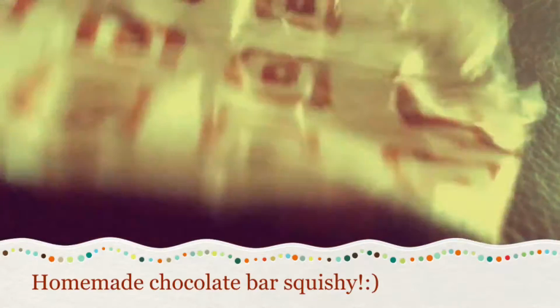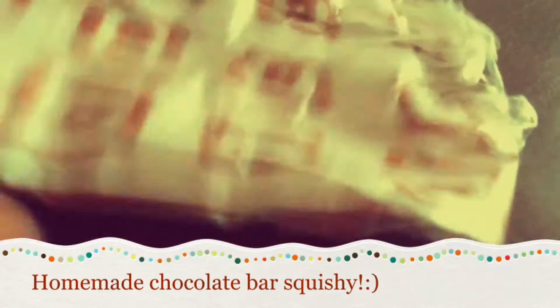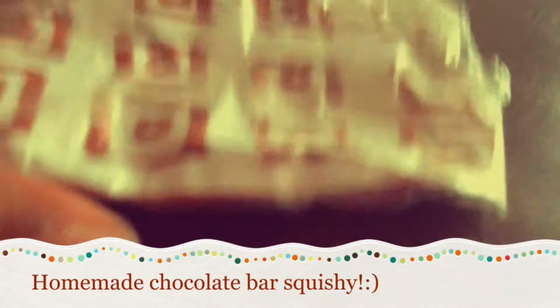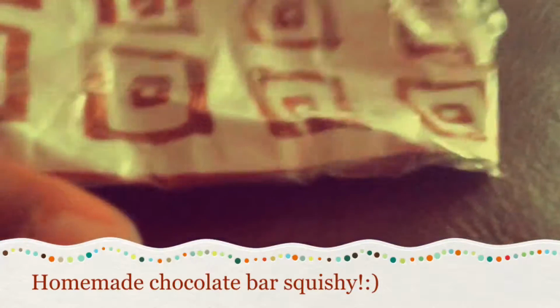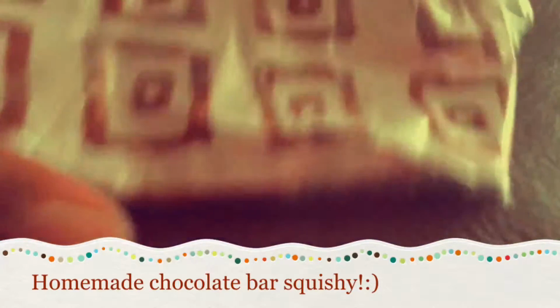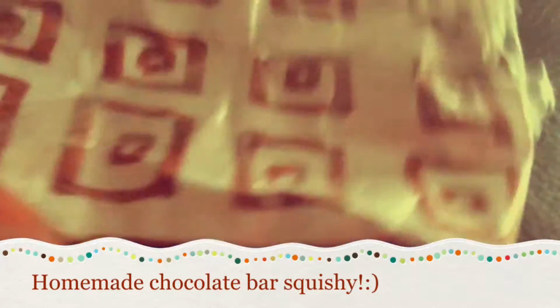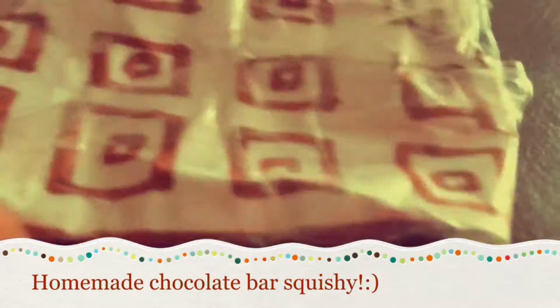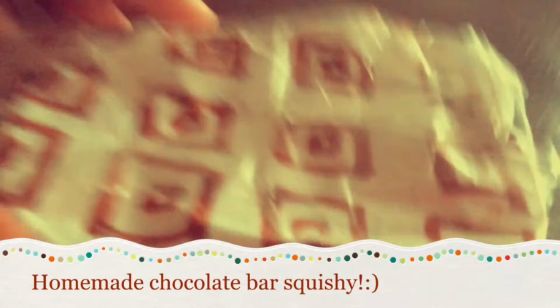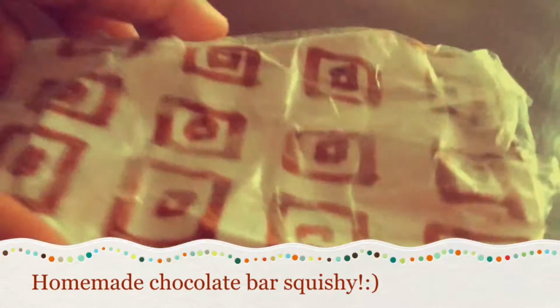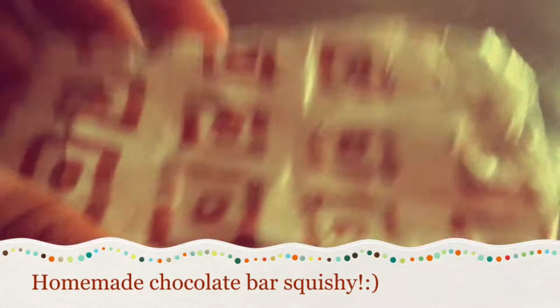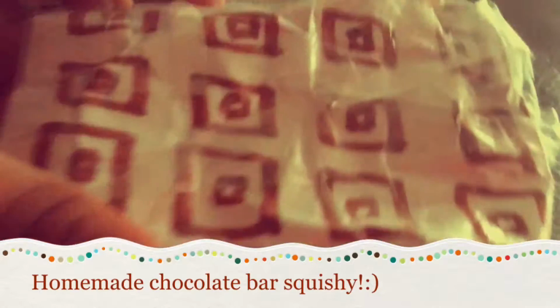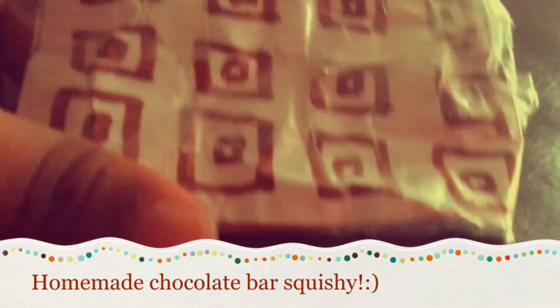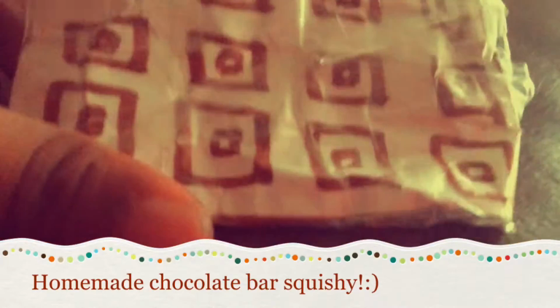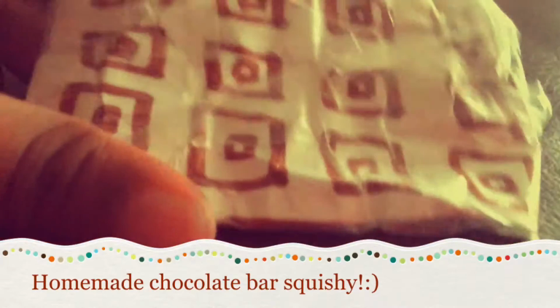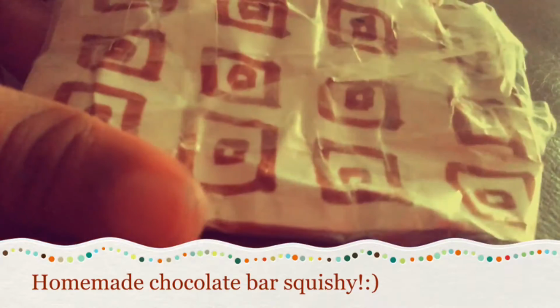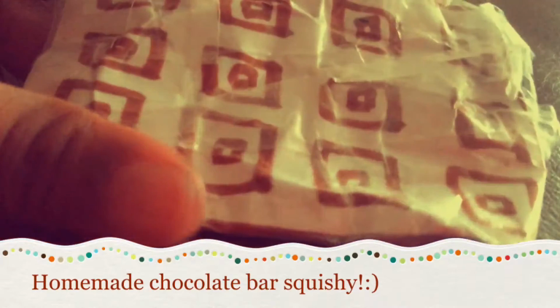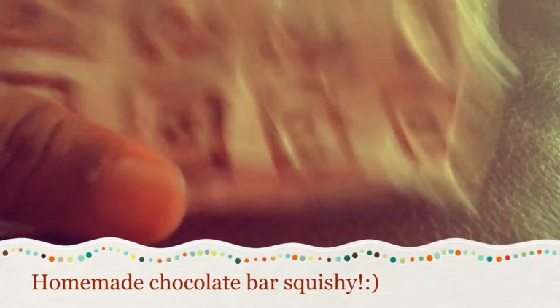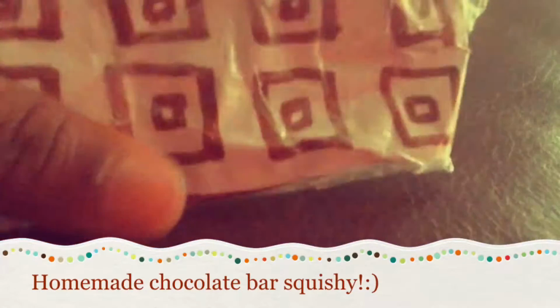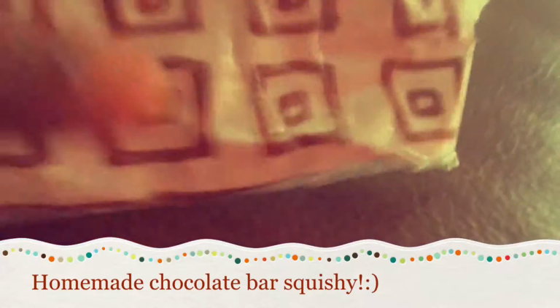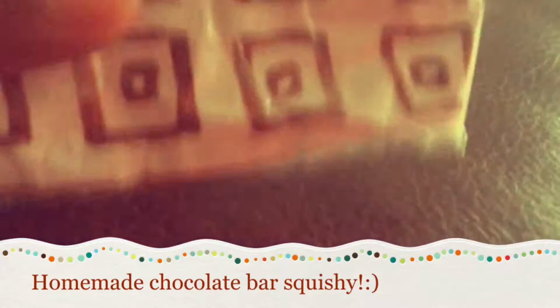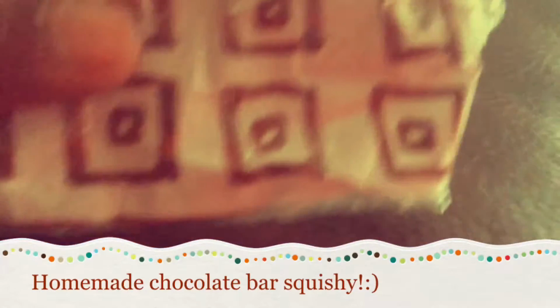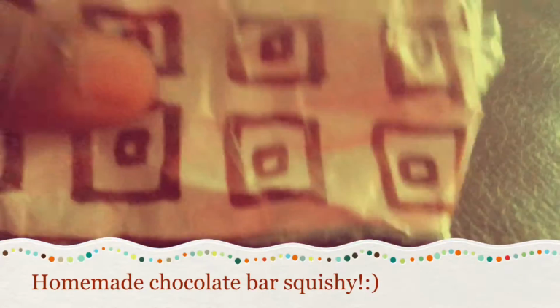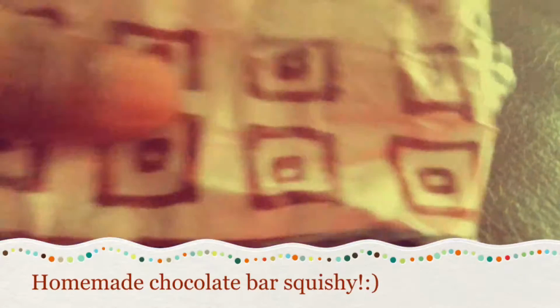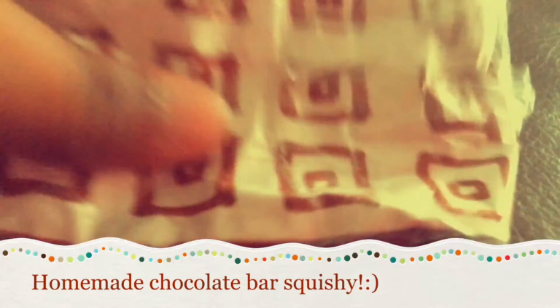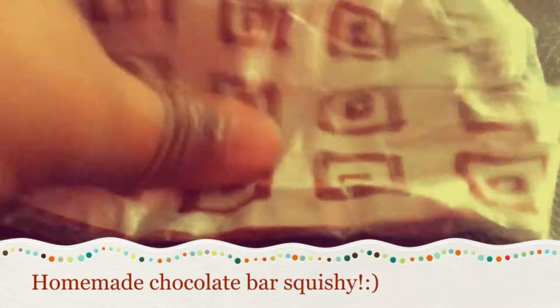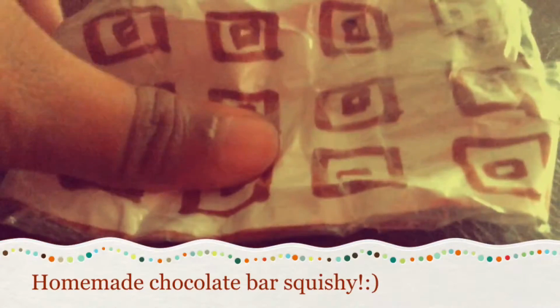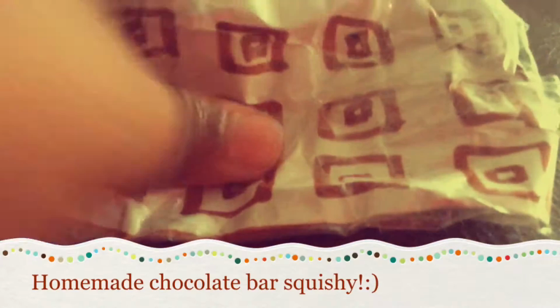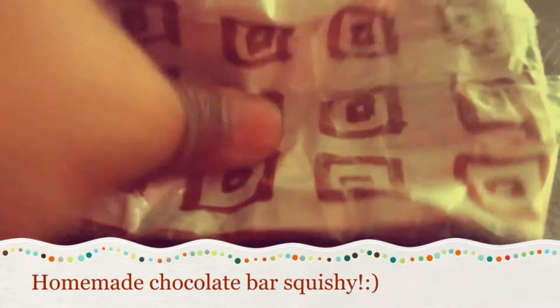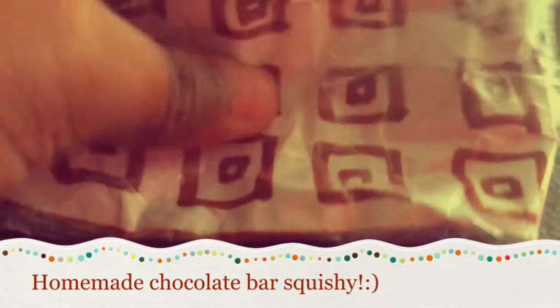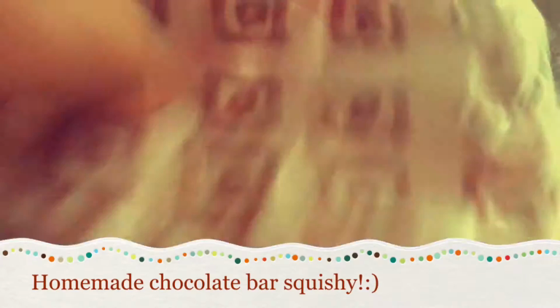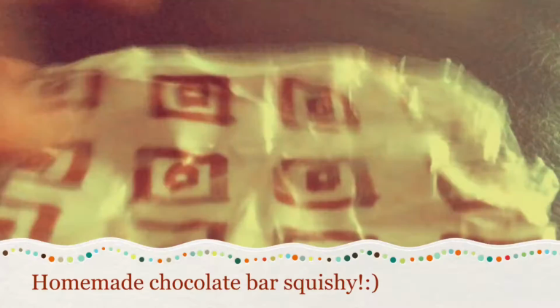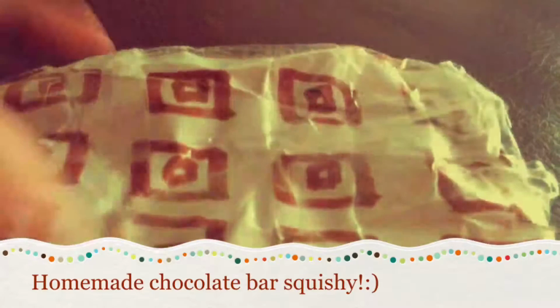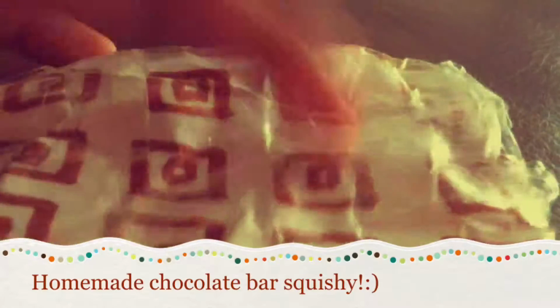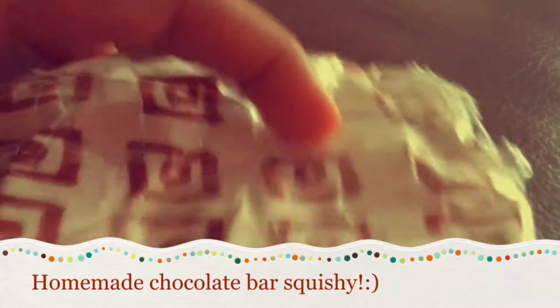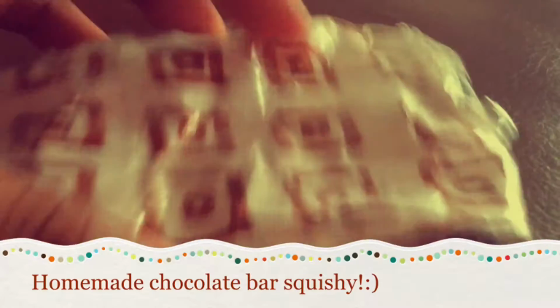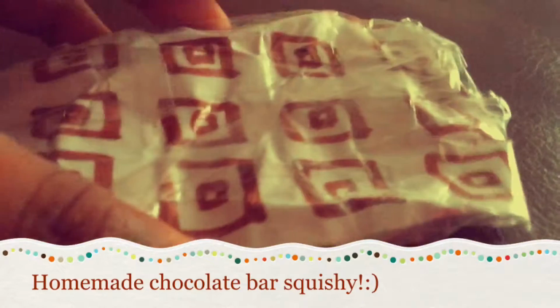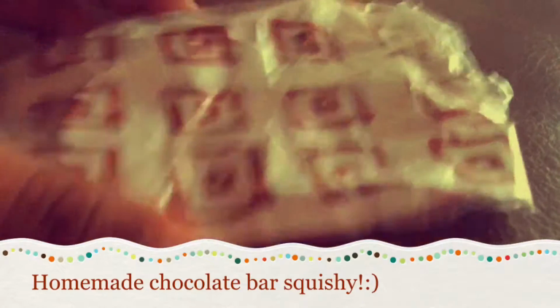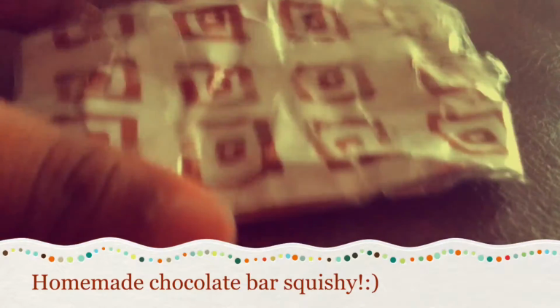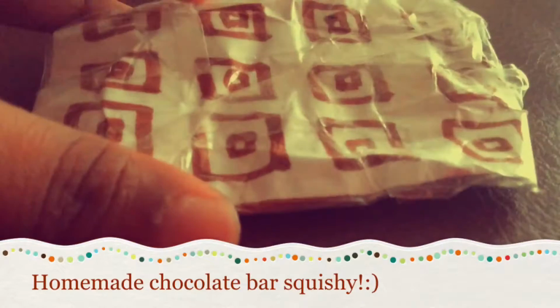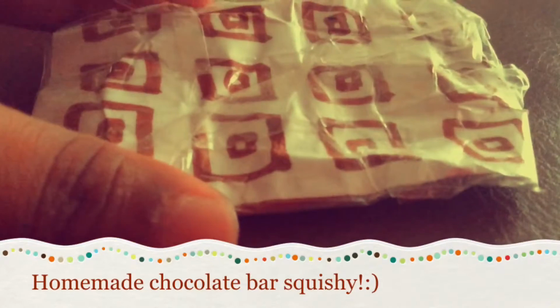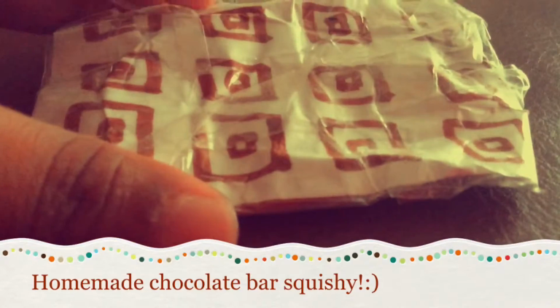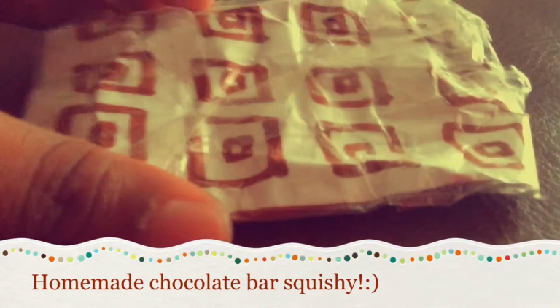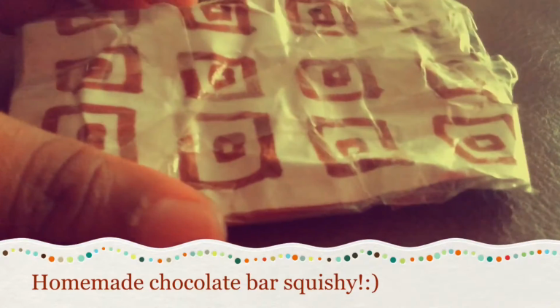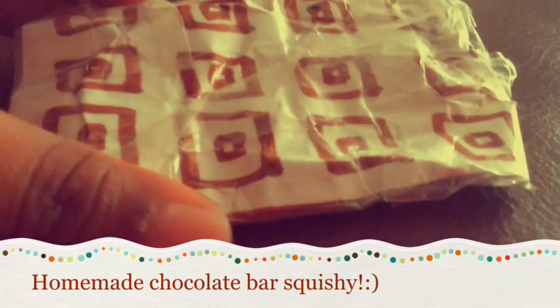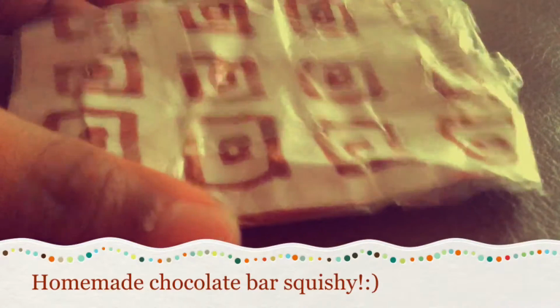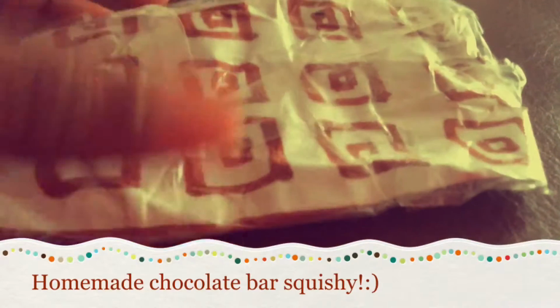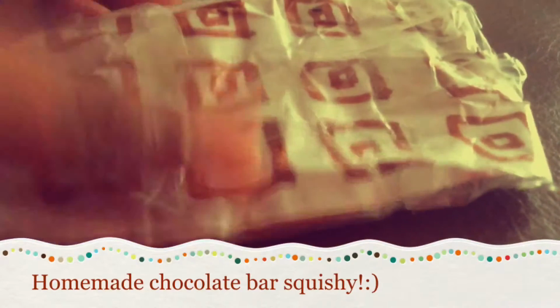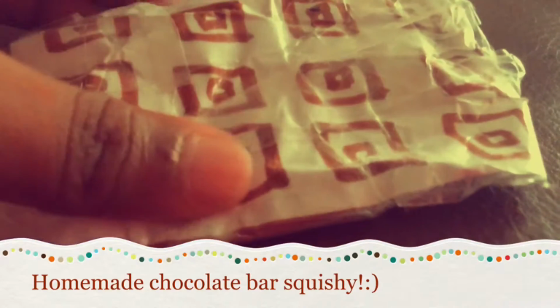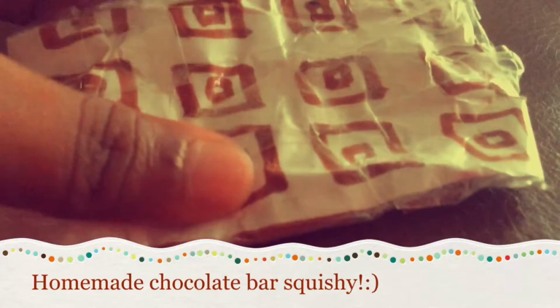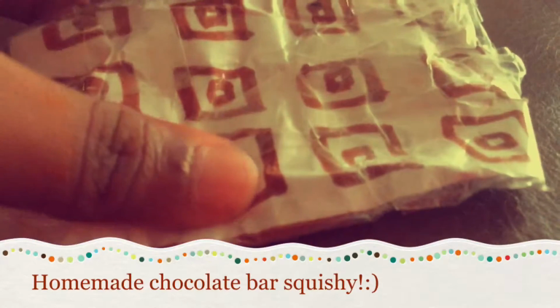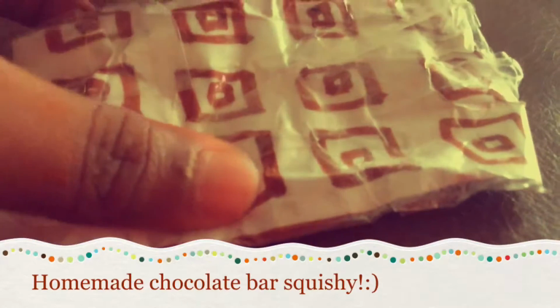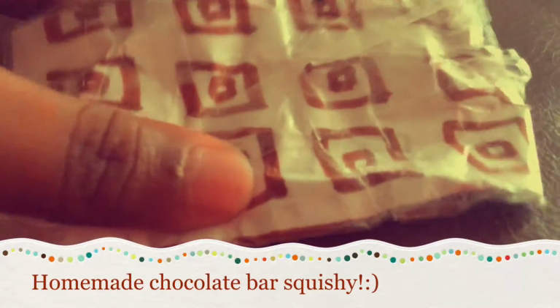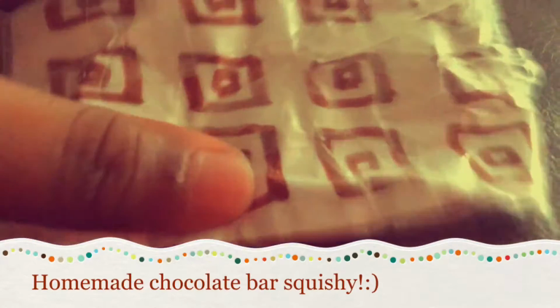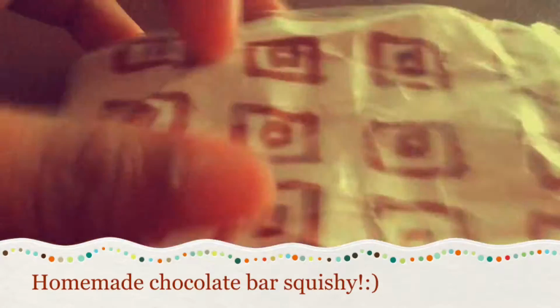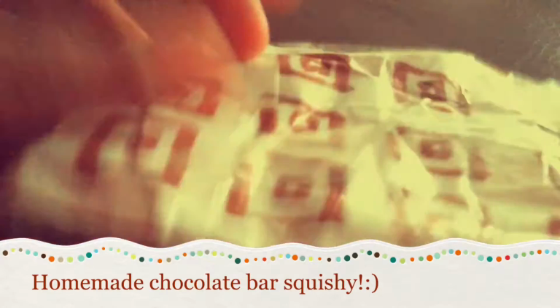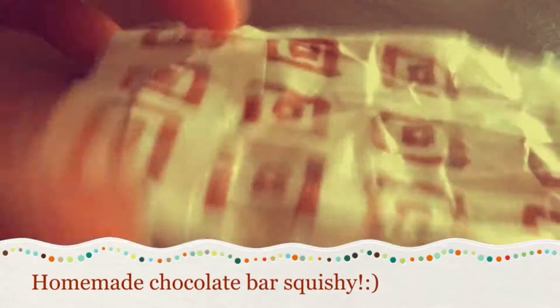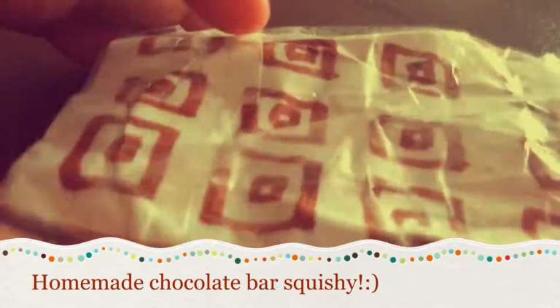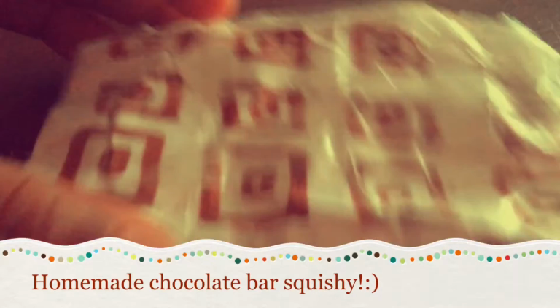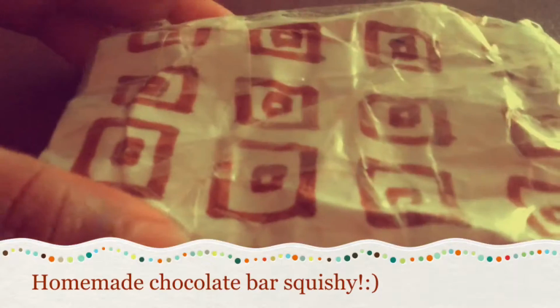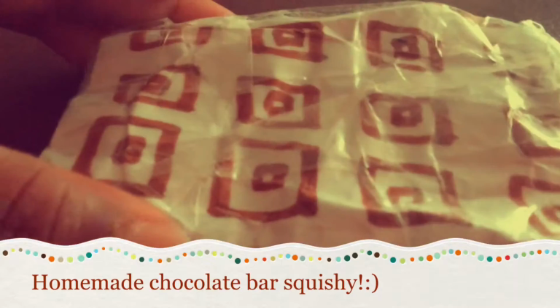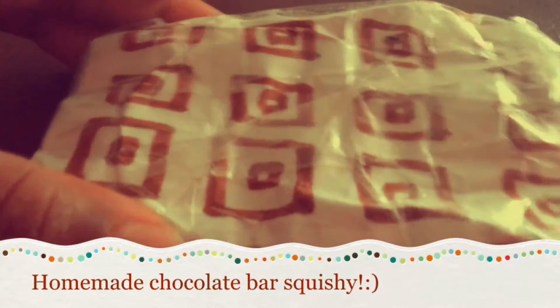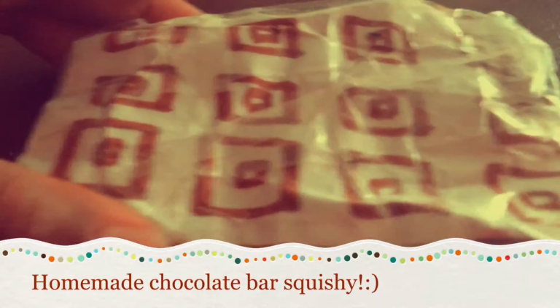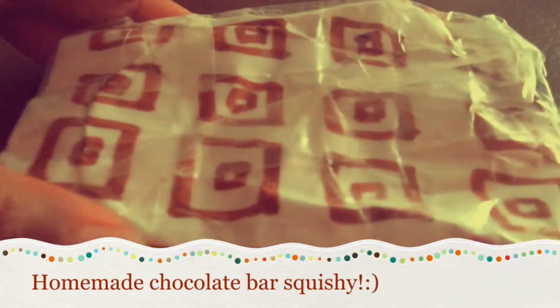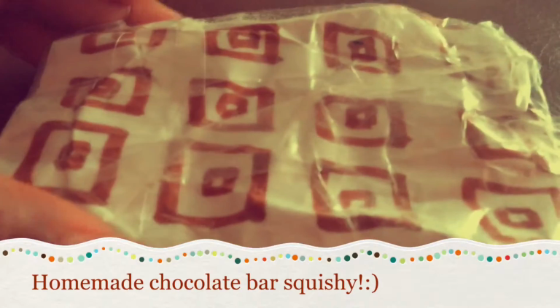So yeah, hope you guys enjoy this video. It's really short, I'm sorry about that, but I hope you guys enjoy this video. Bye!